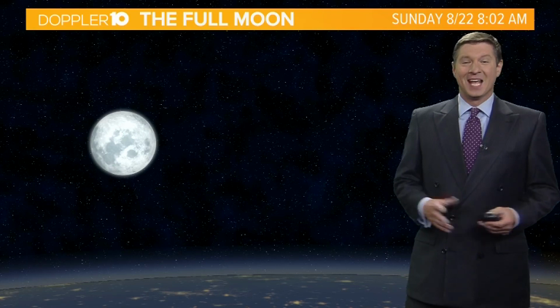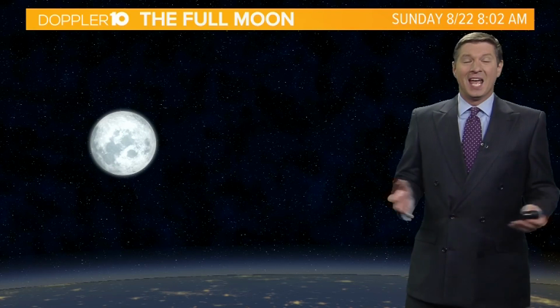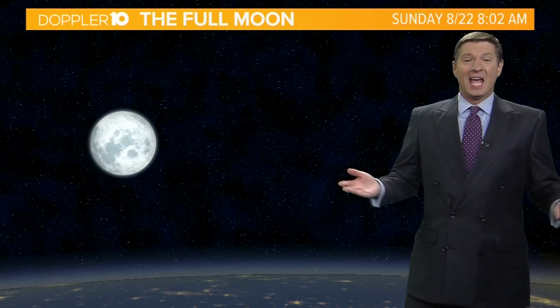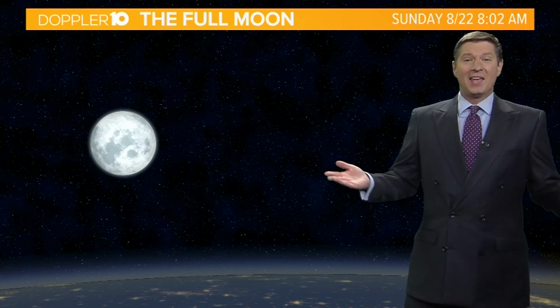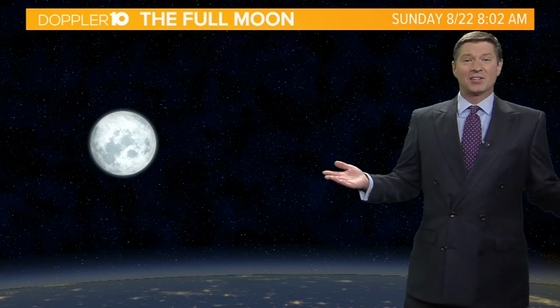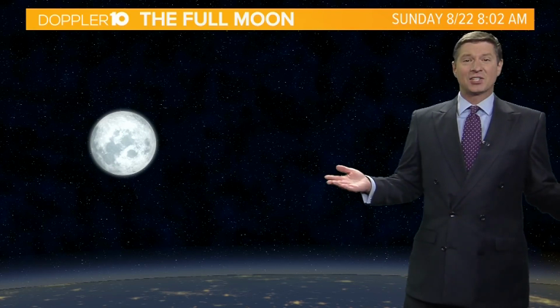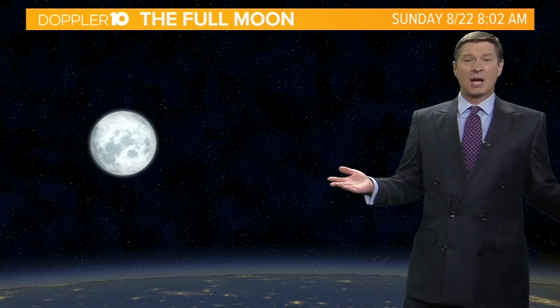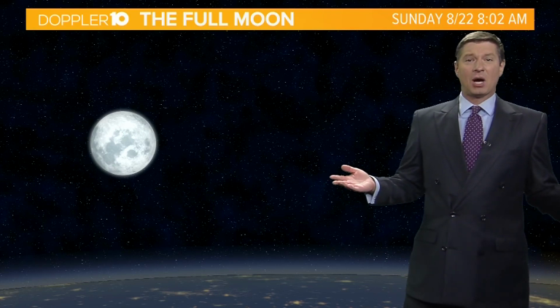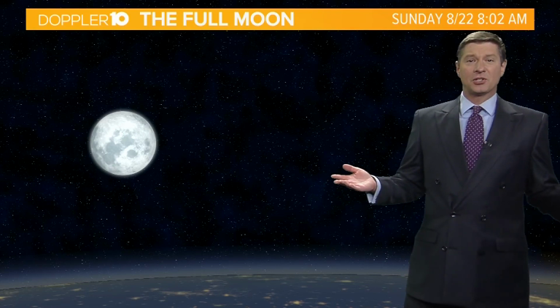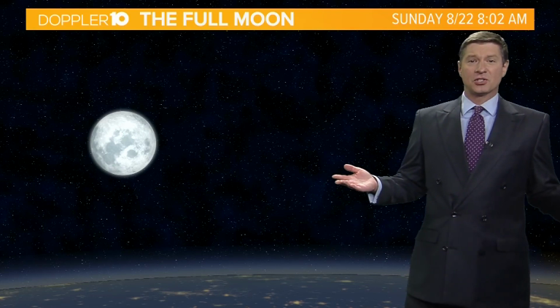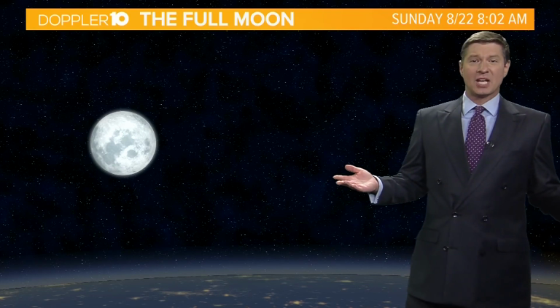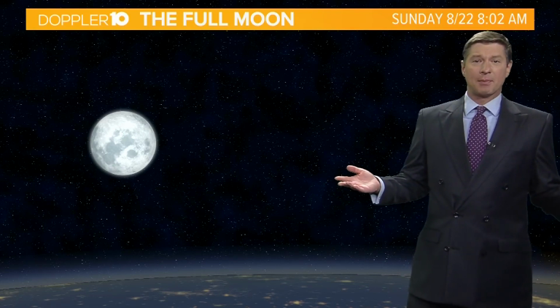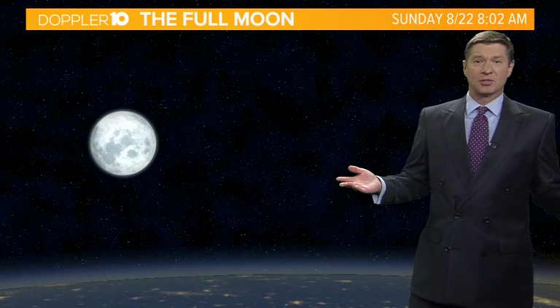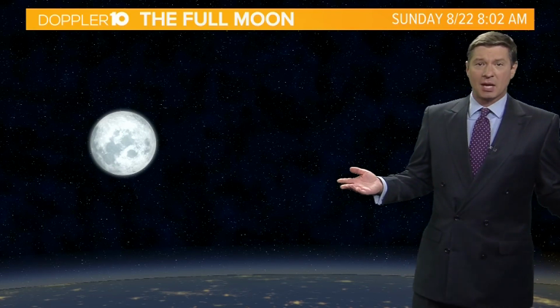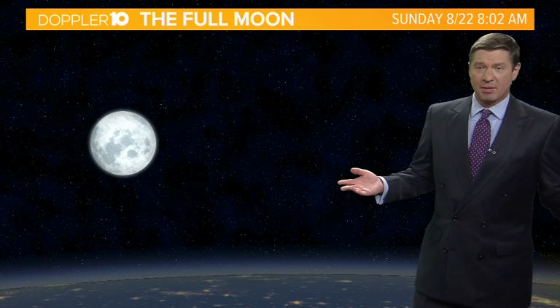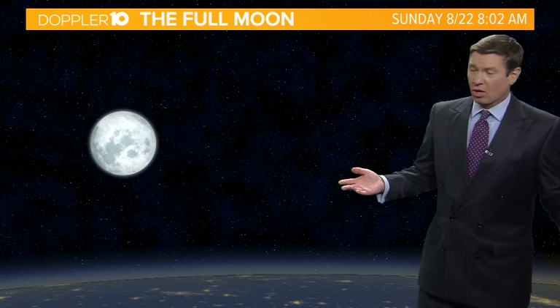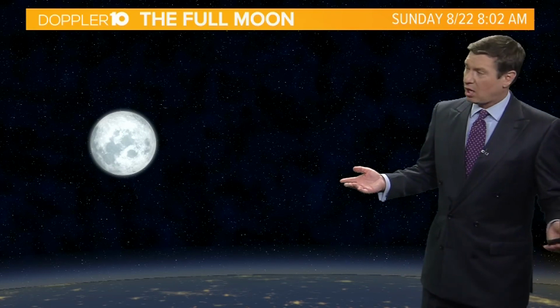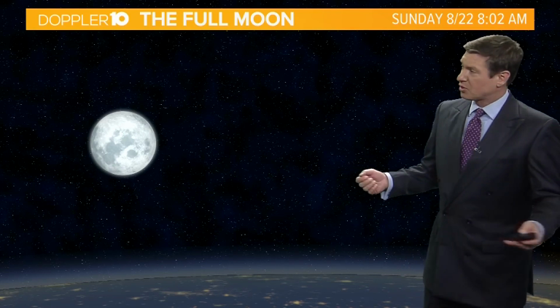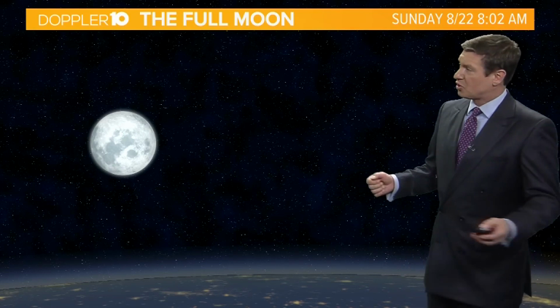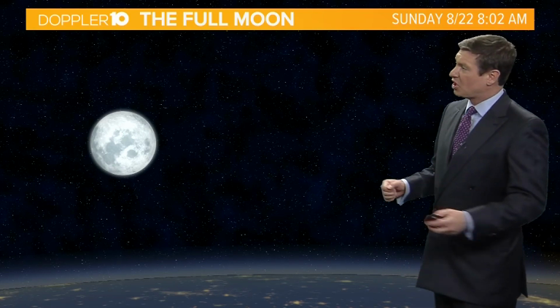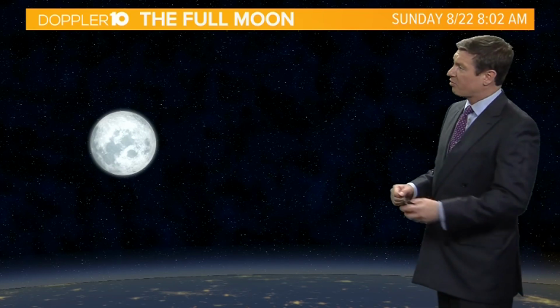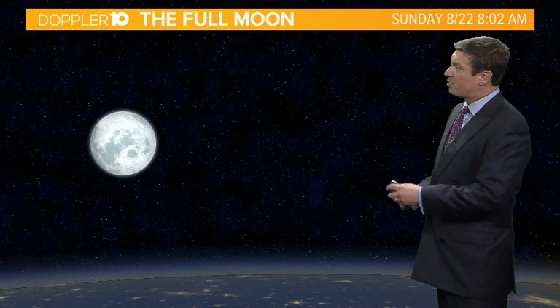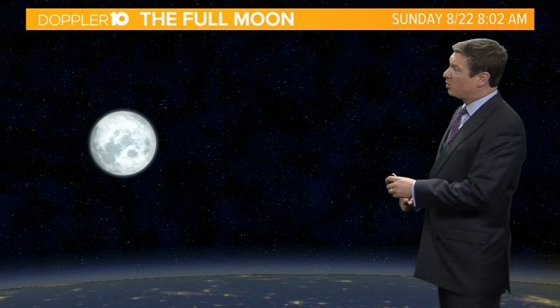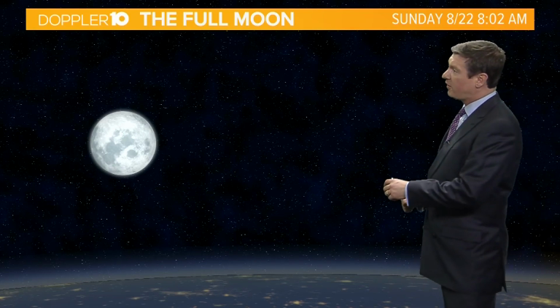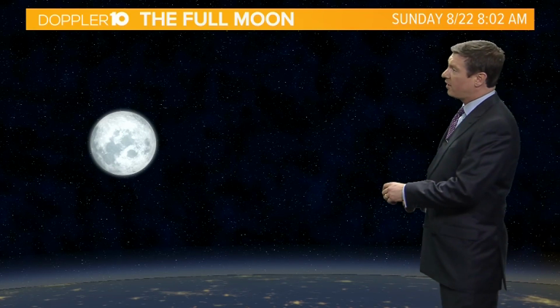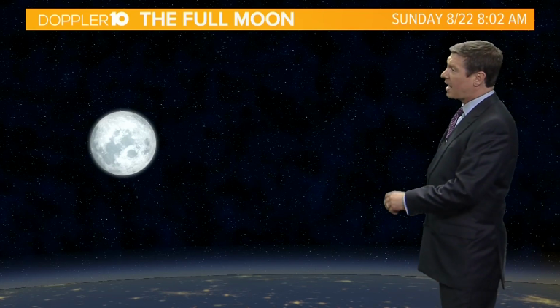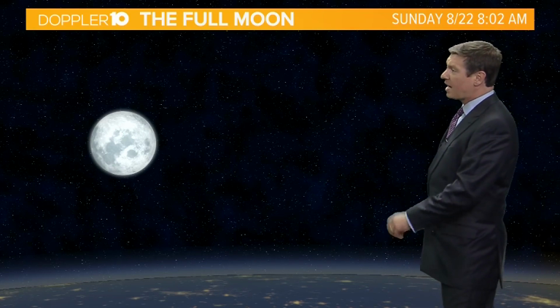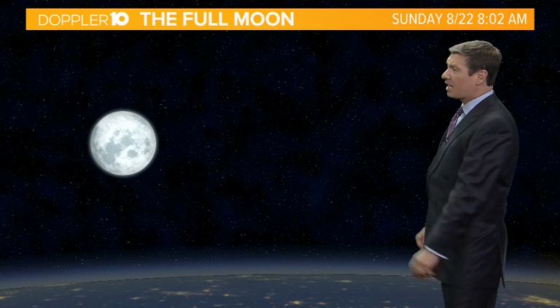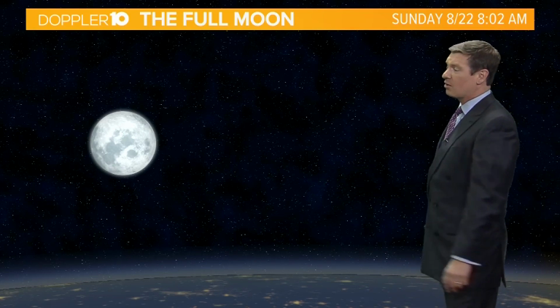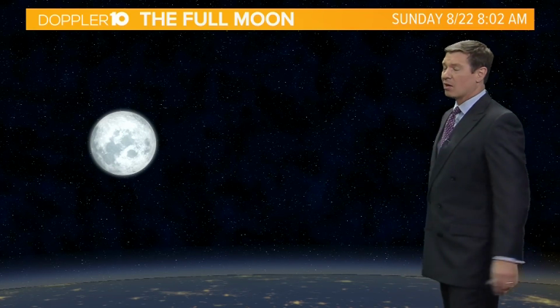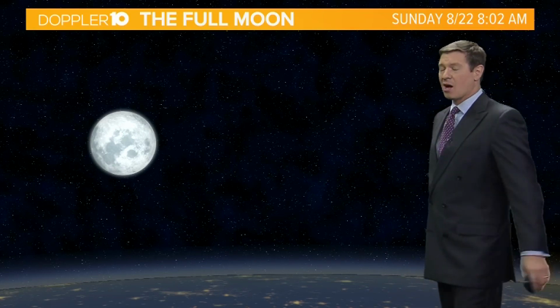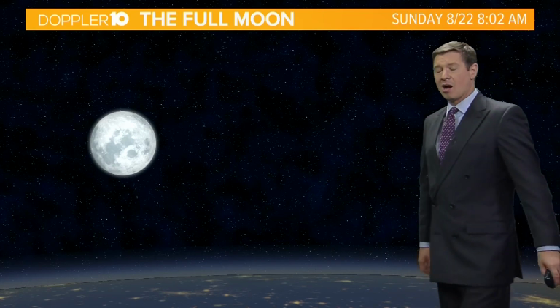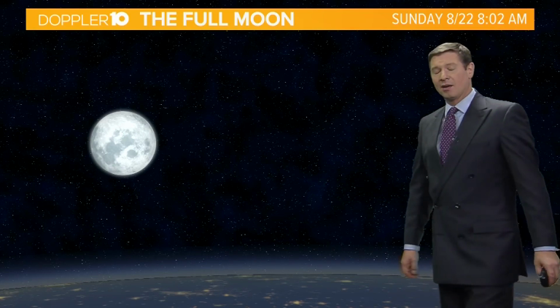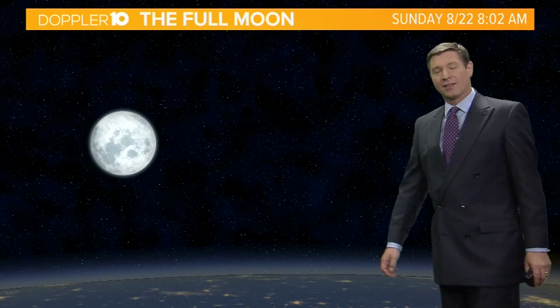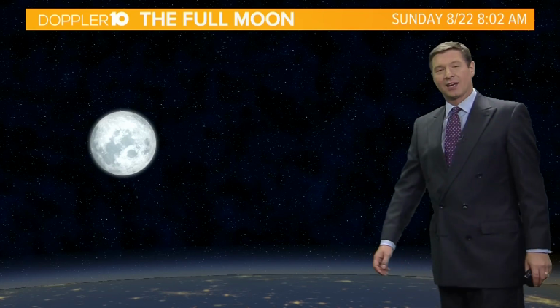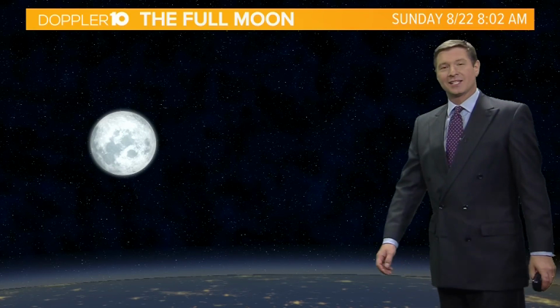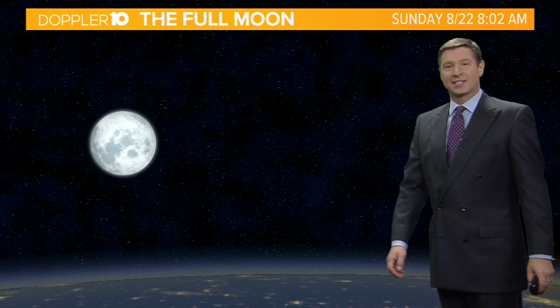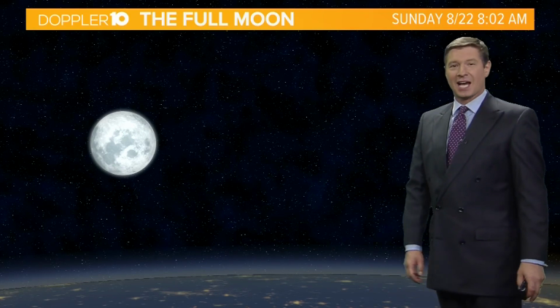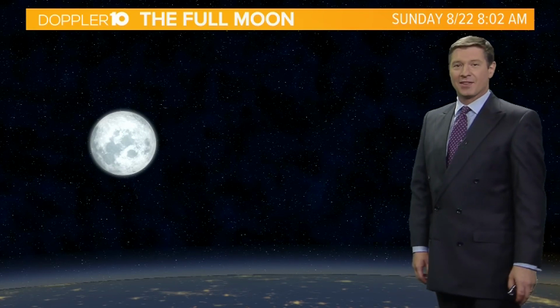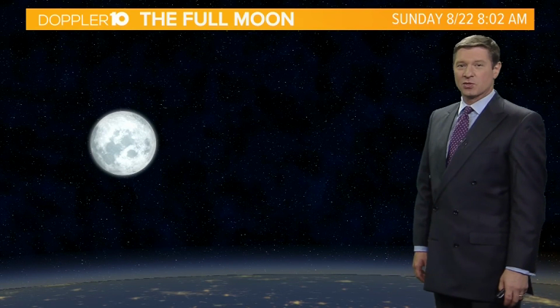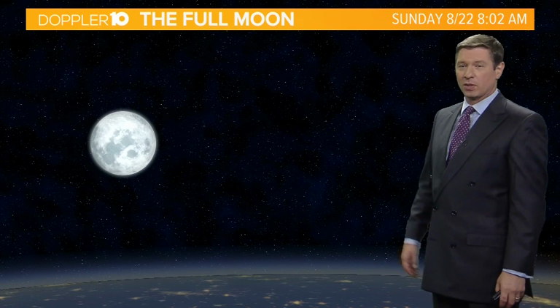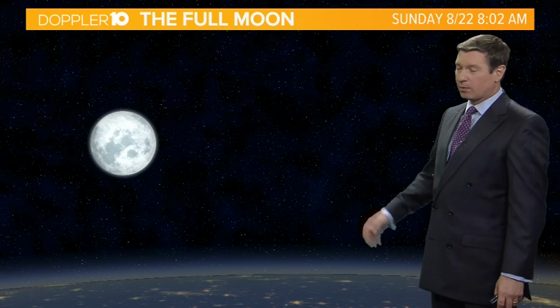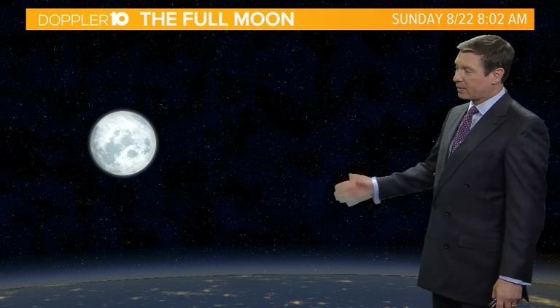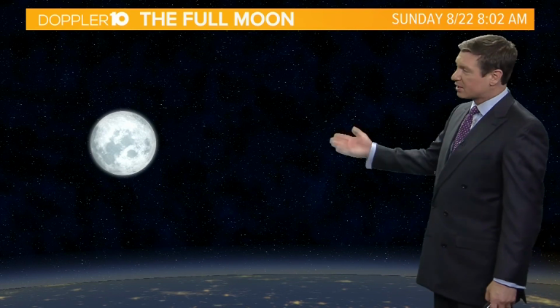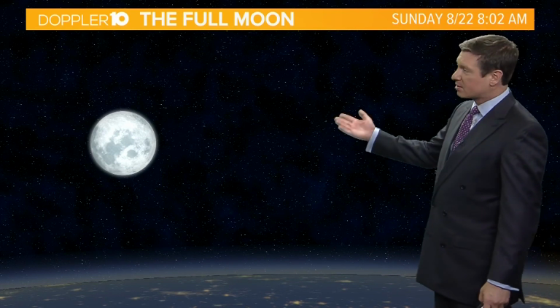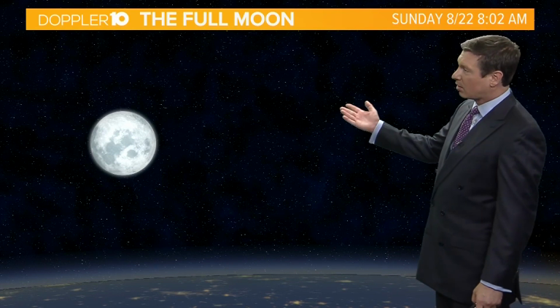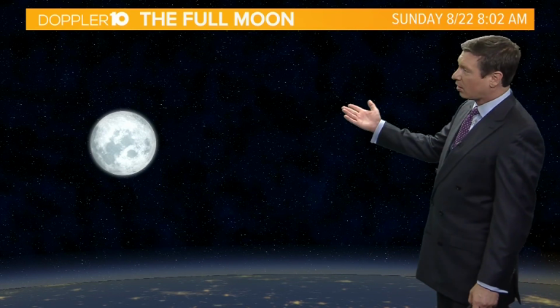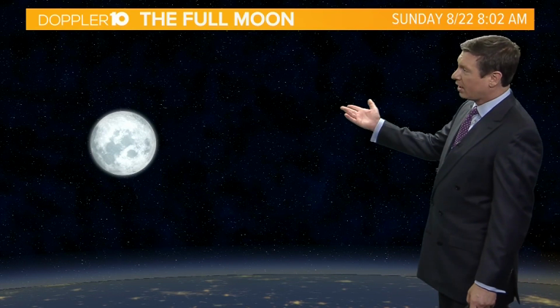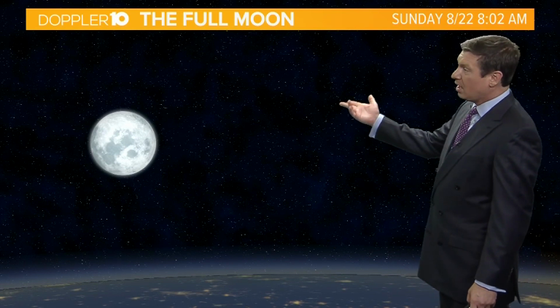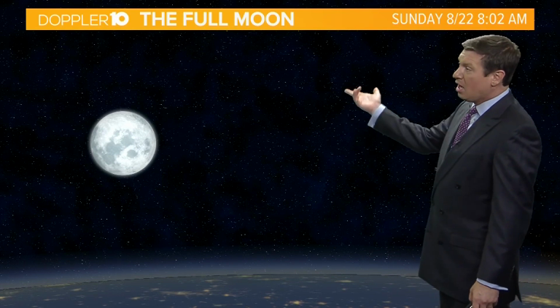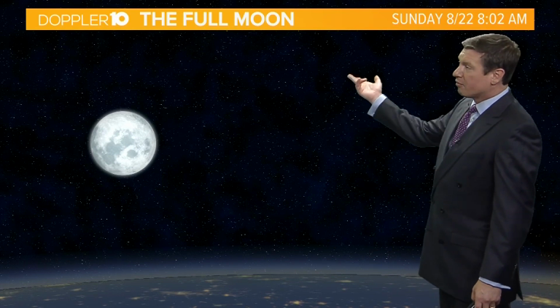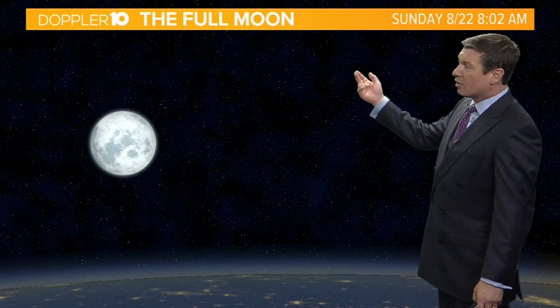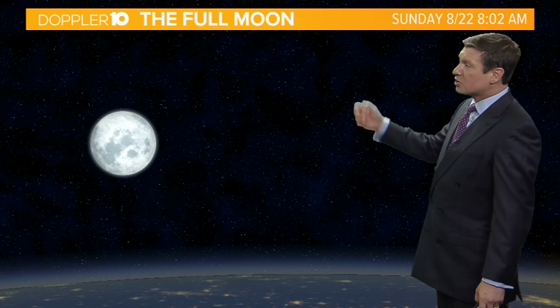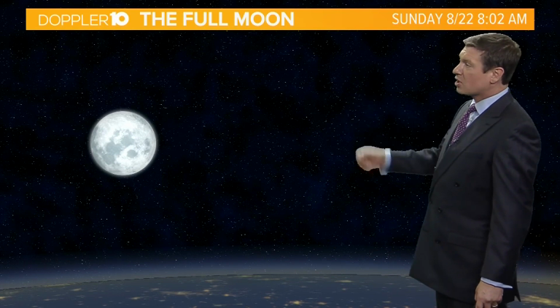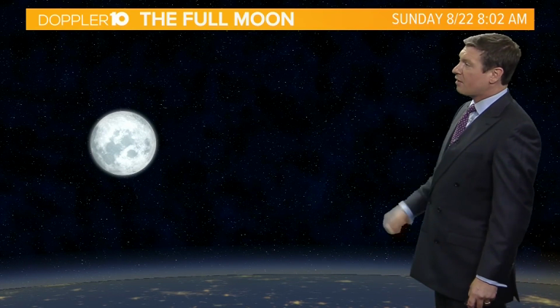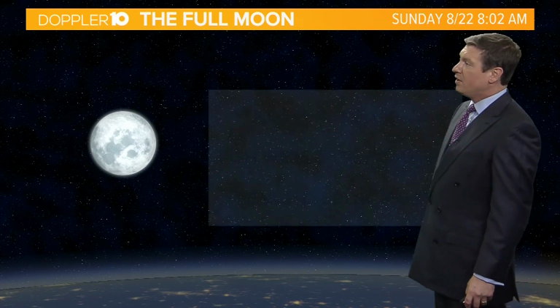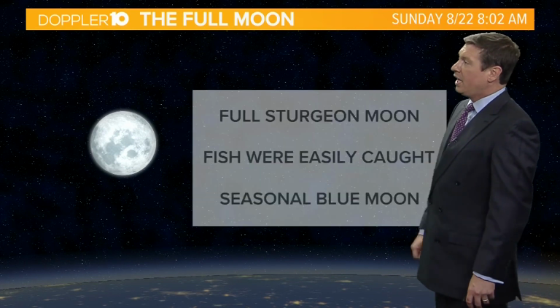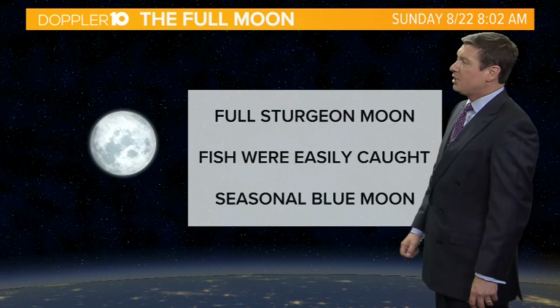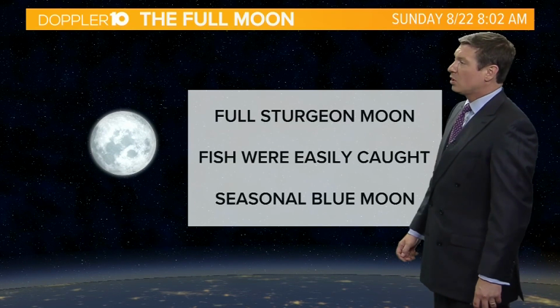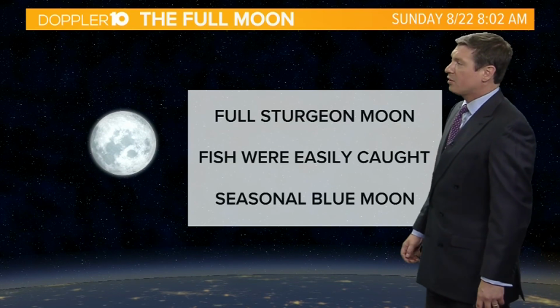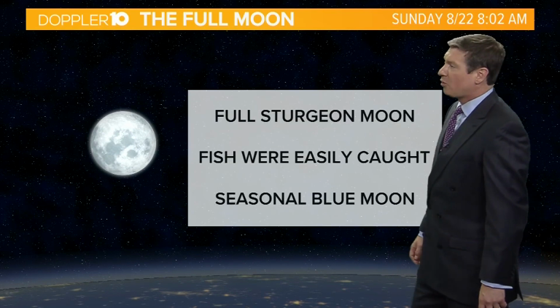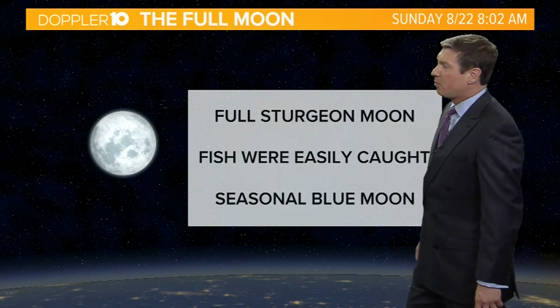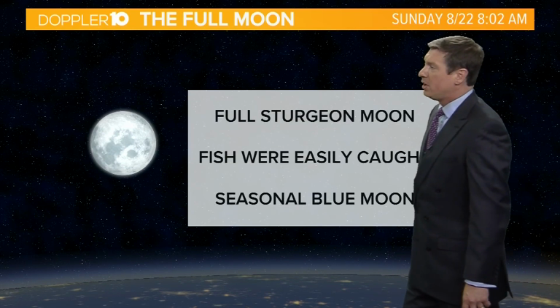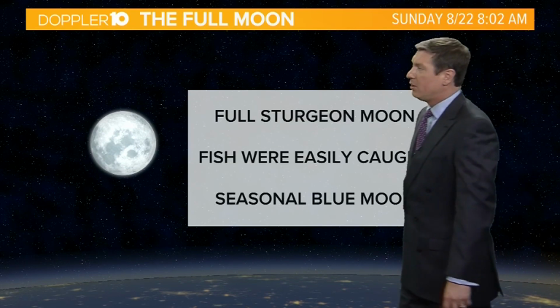Hey there, Sky Watchers. Doppler 10 meteorologist Jeff Booth here. Got a lot going on in the night sky this week when we get some clearing. First off, enjoy the full moon.